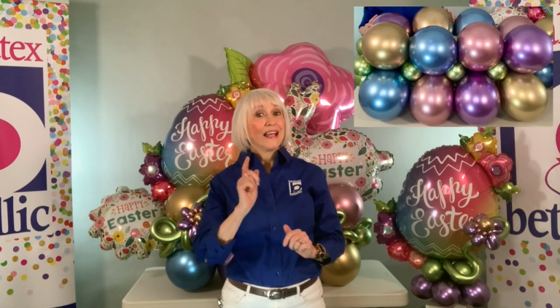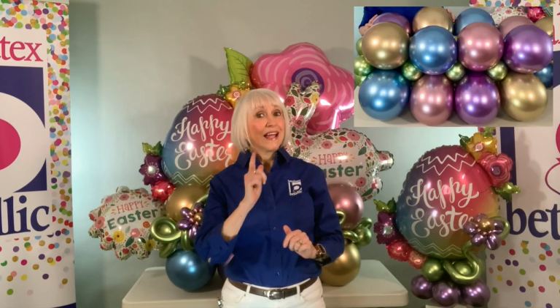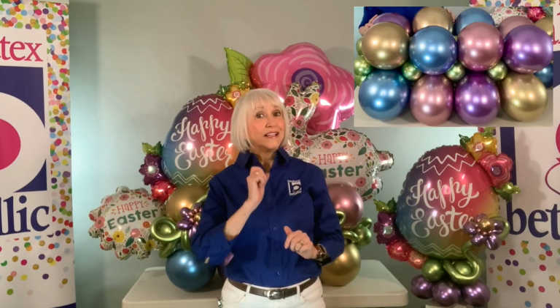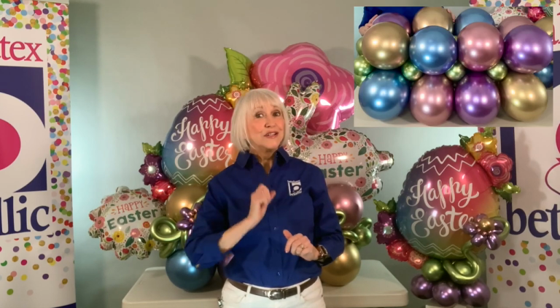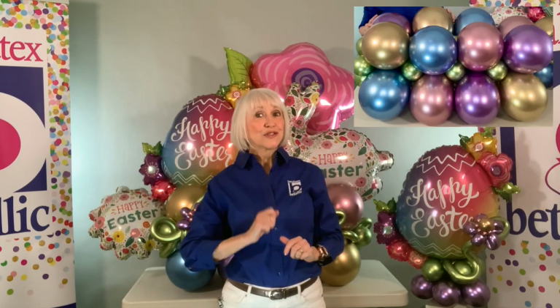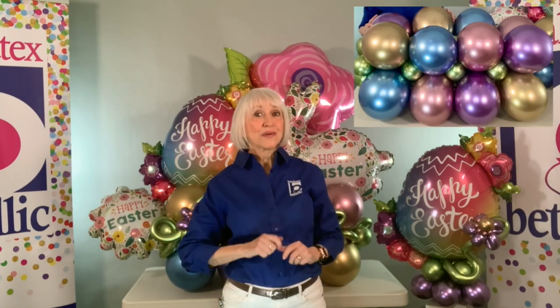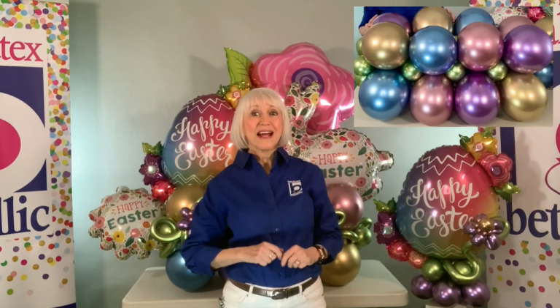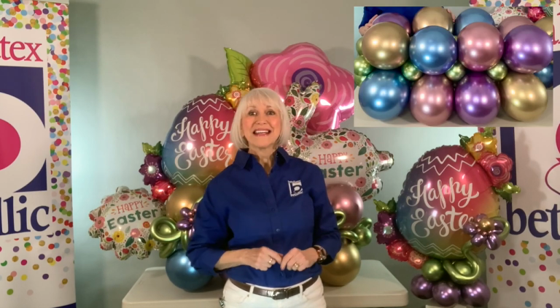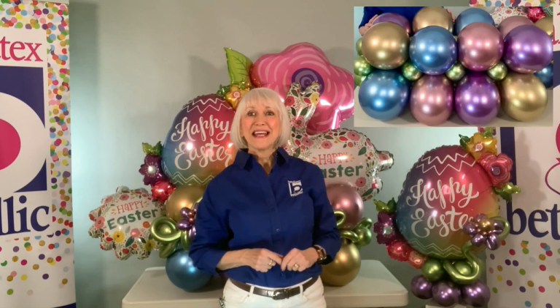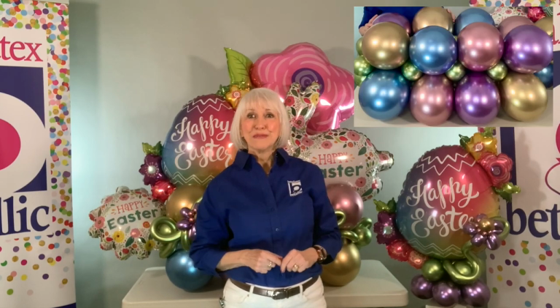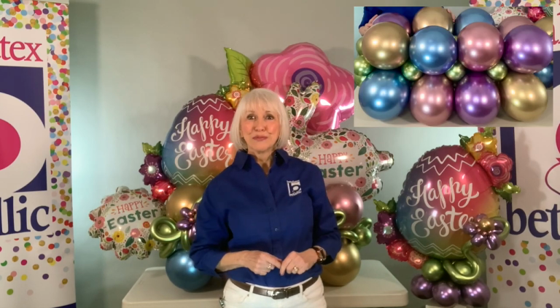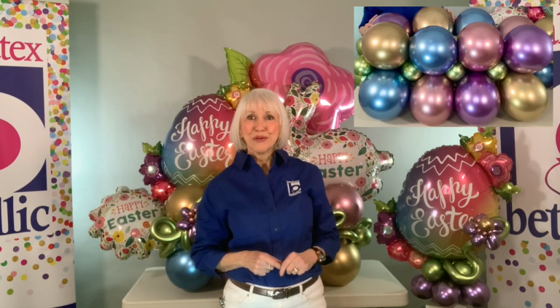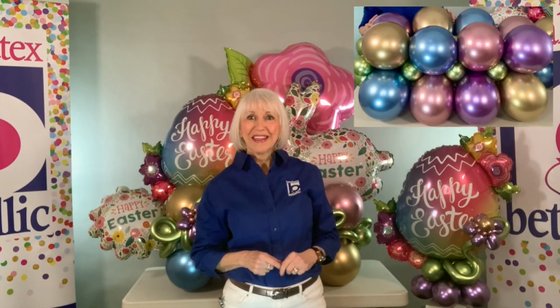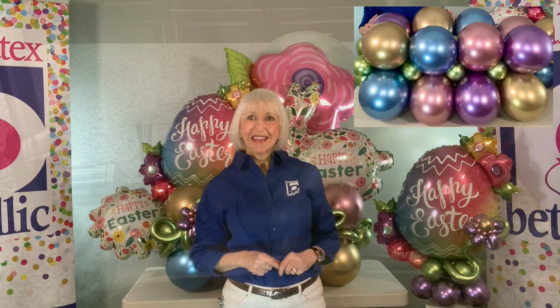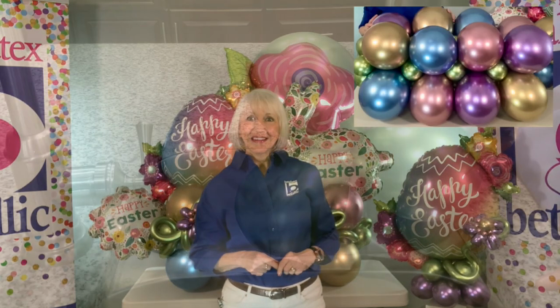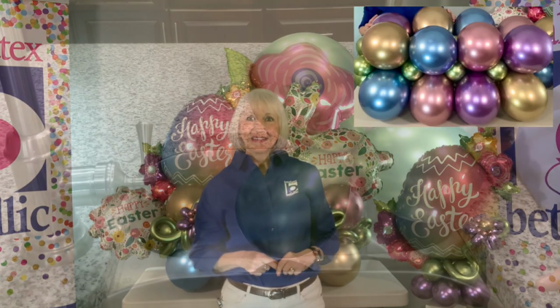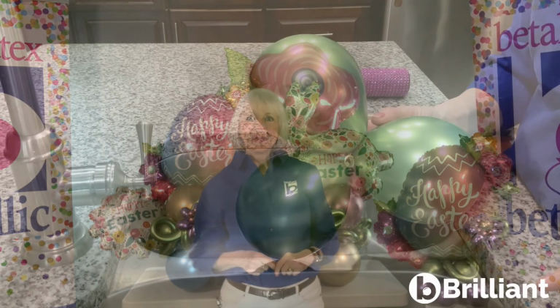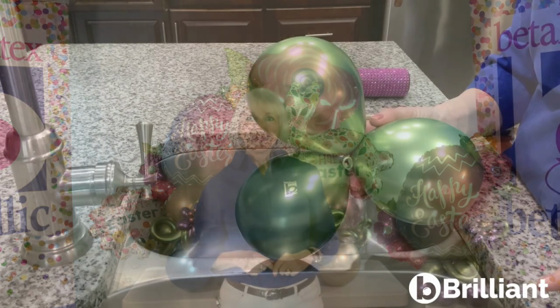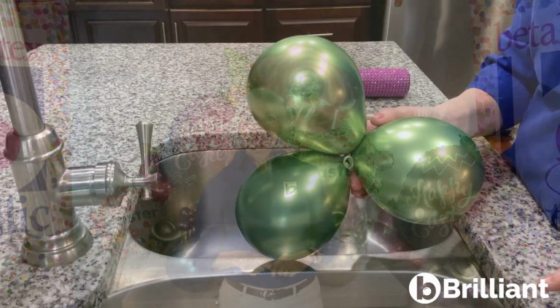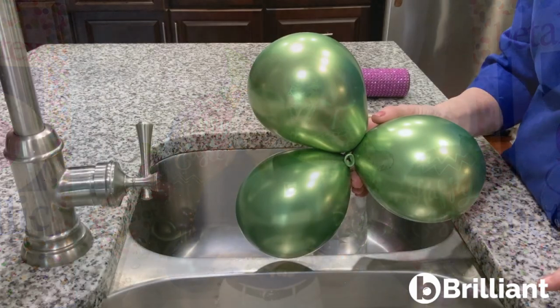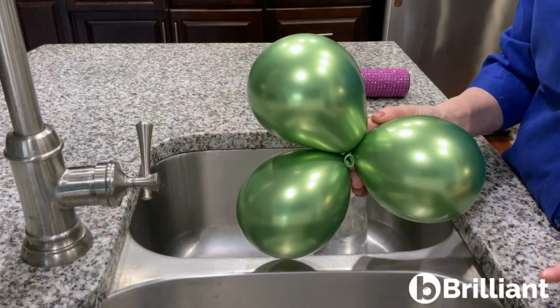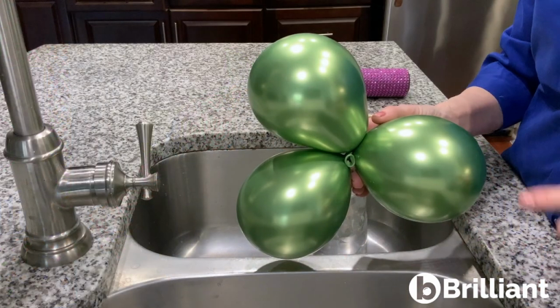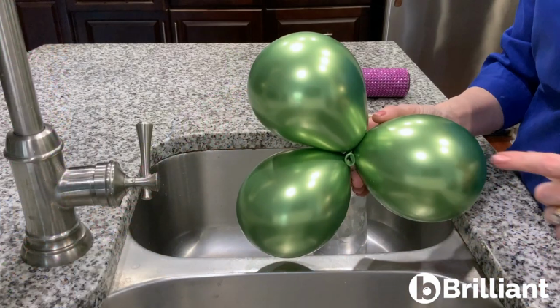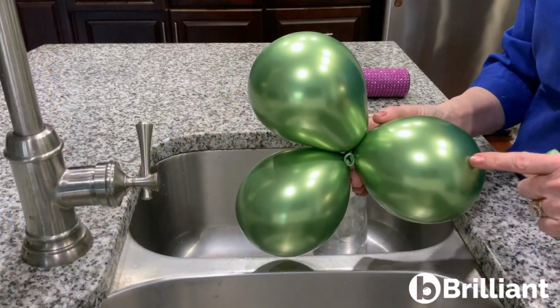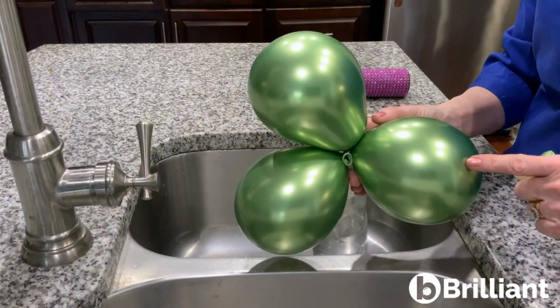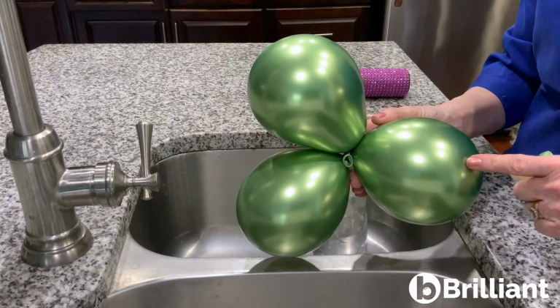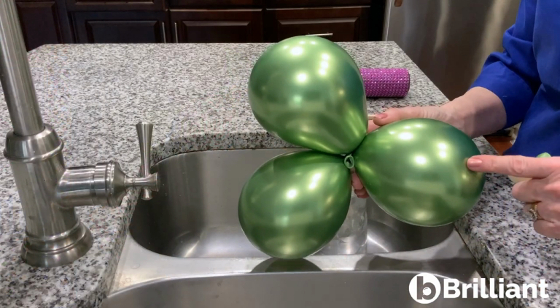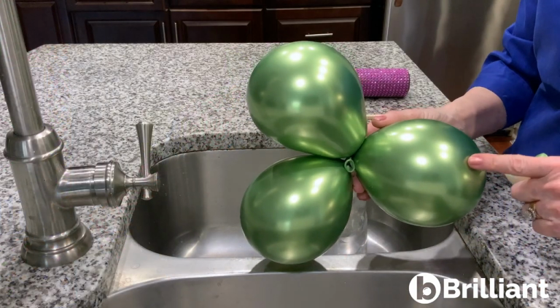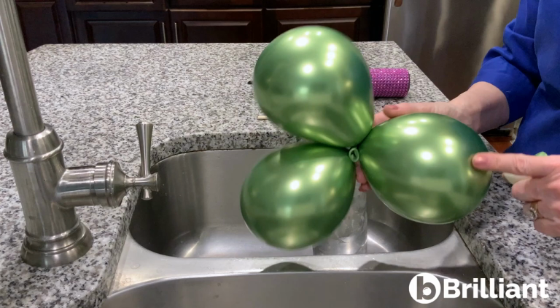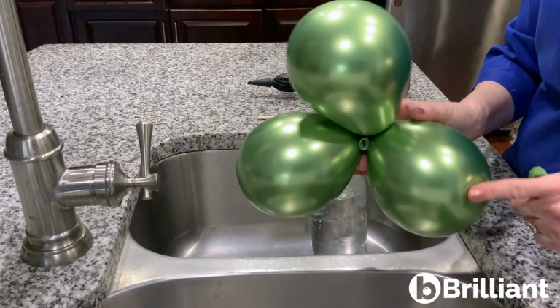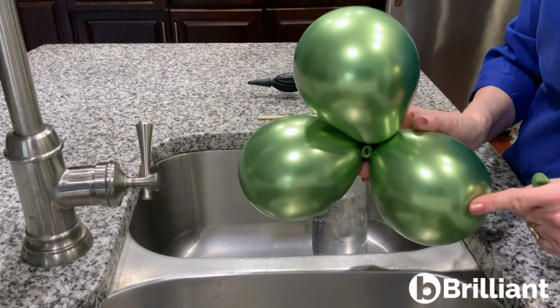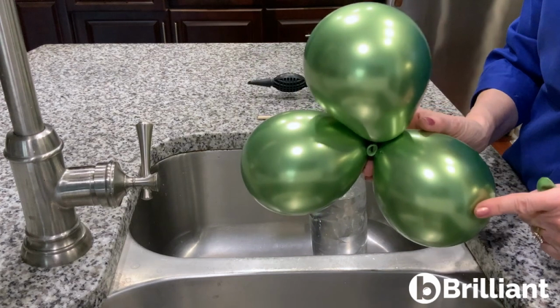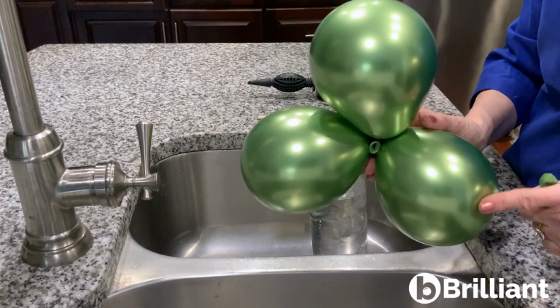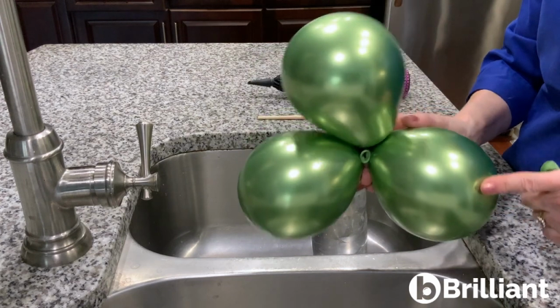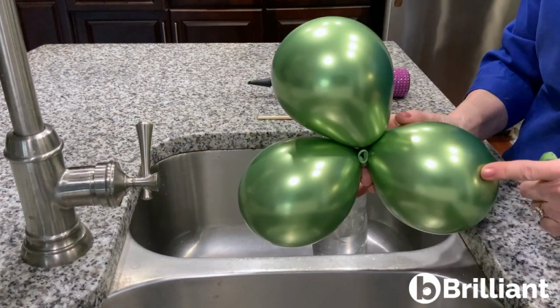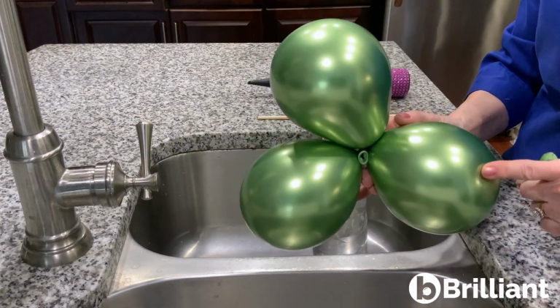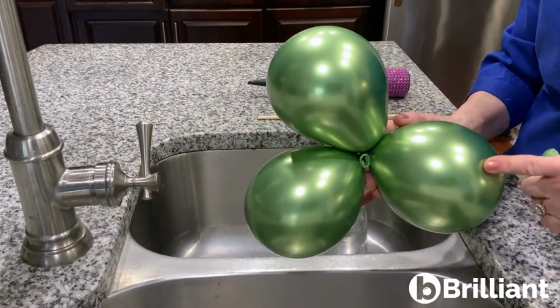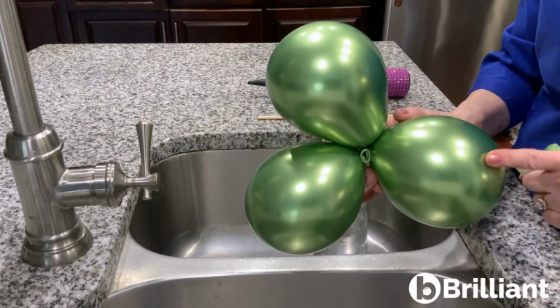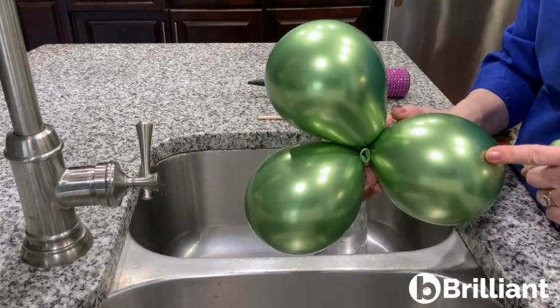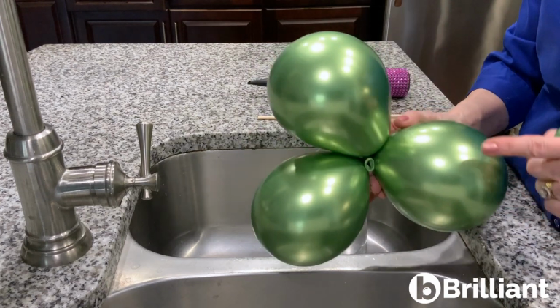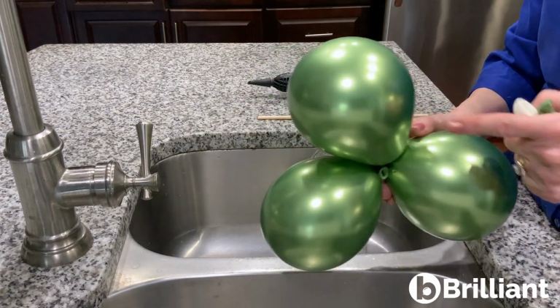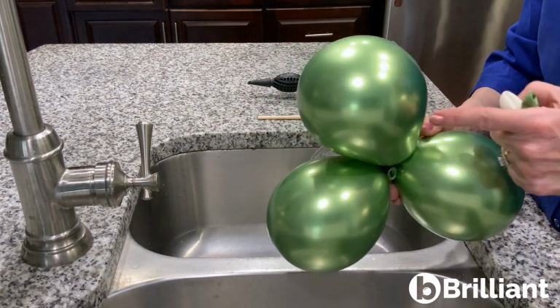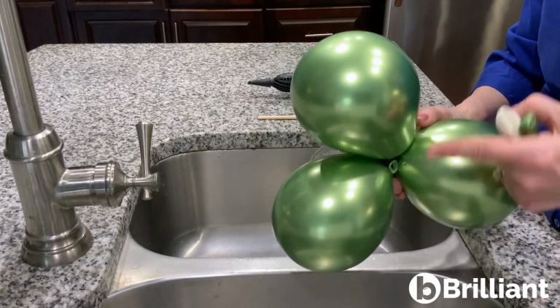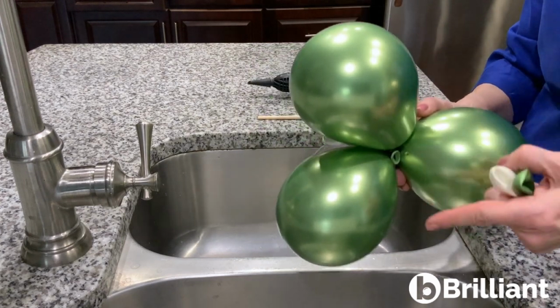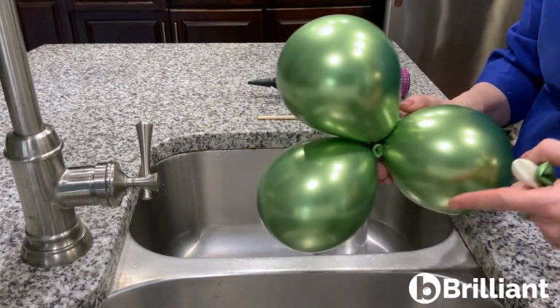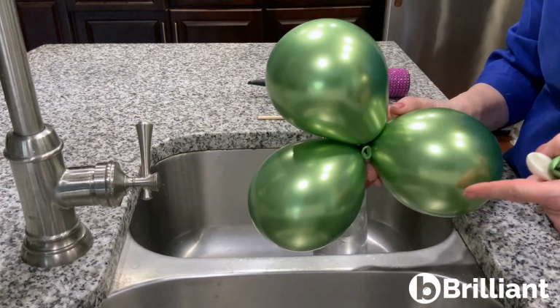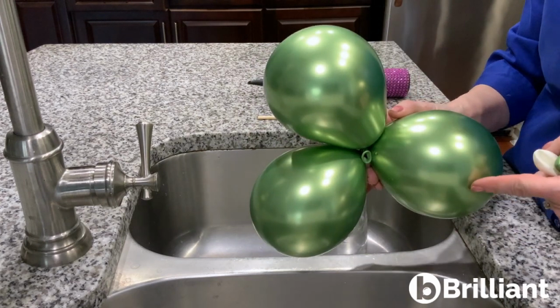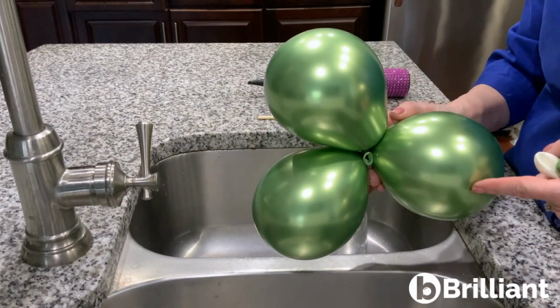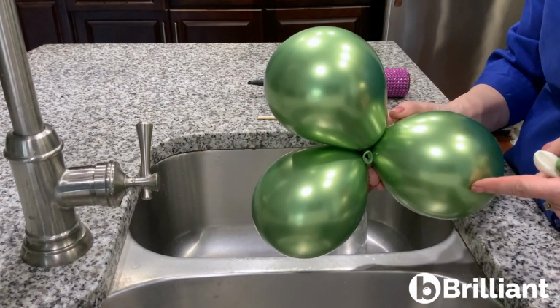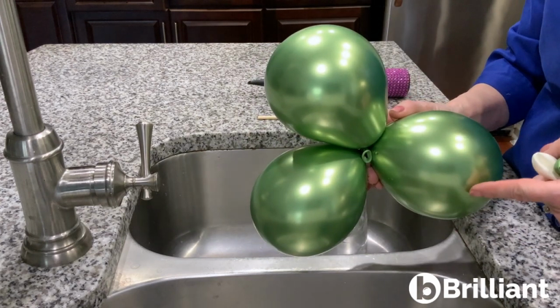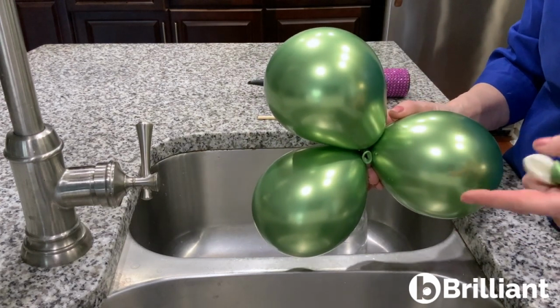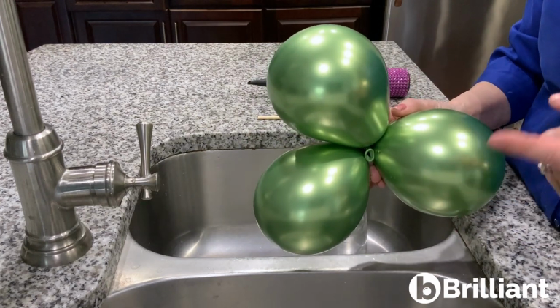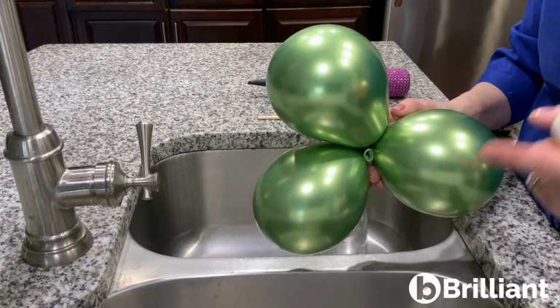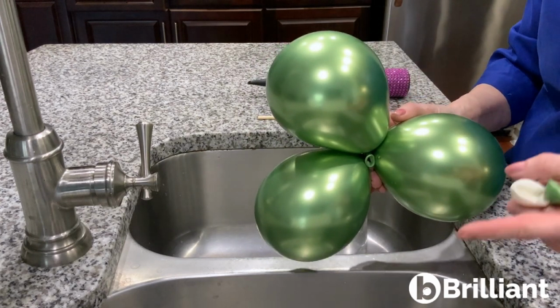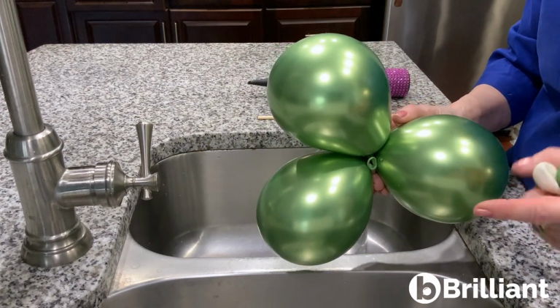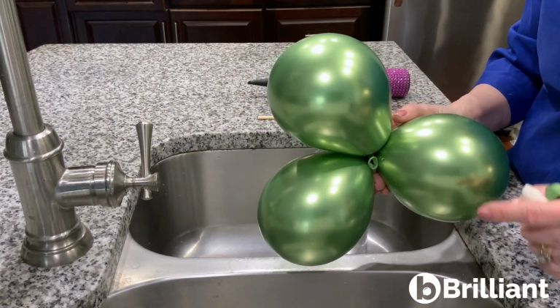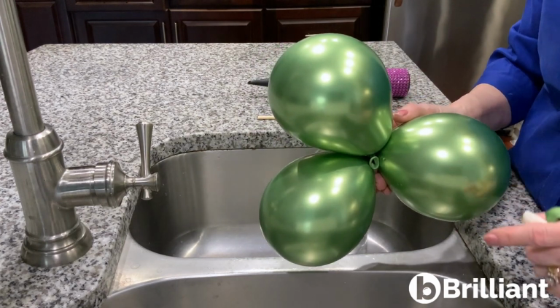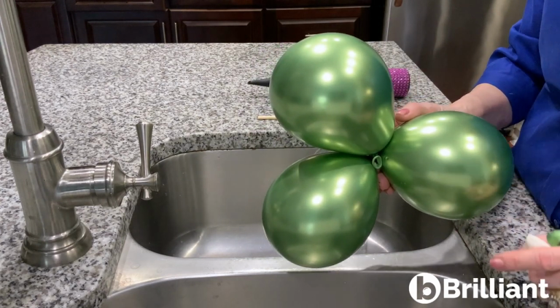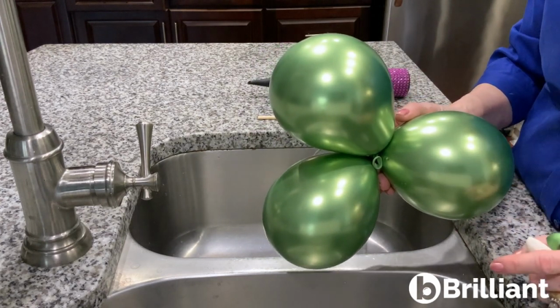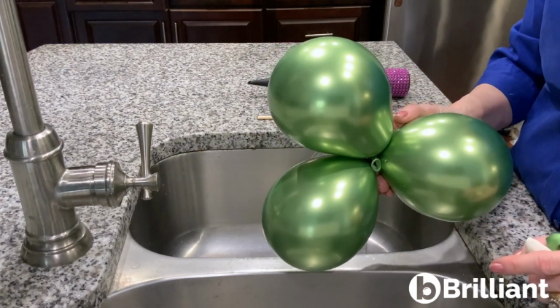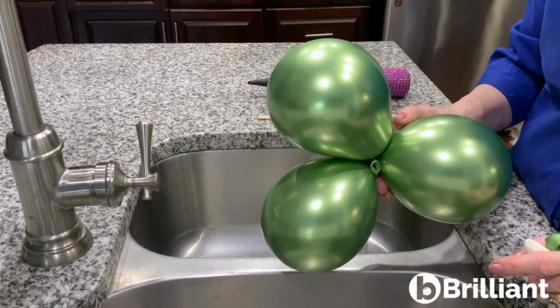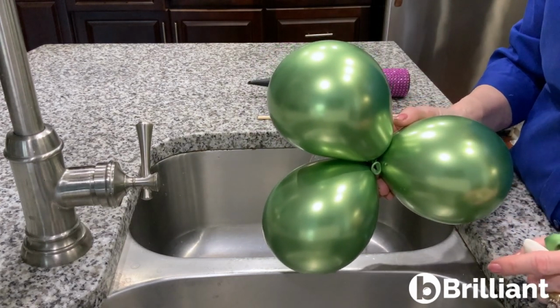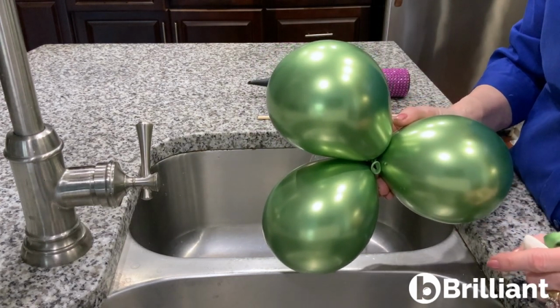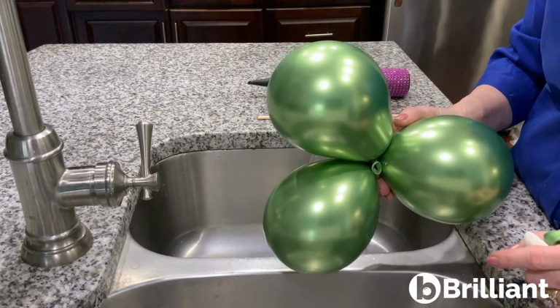And here's what I came up with. Instead of the usual cluster of four, I made a cluster of three and then added a water weight.